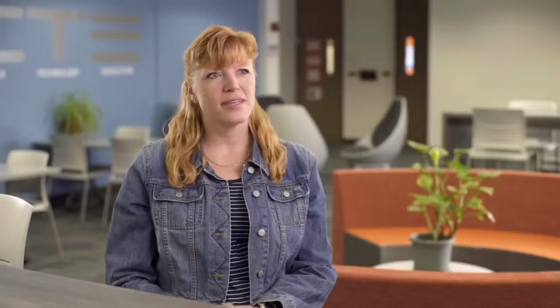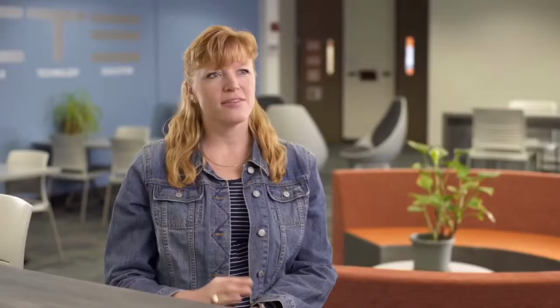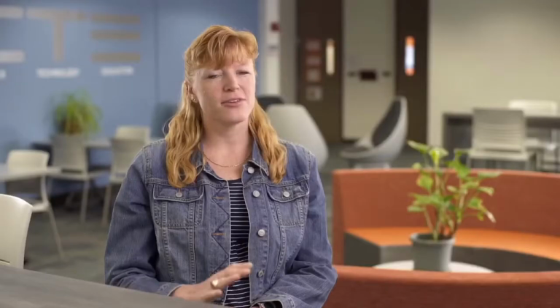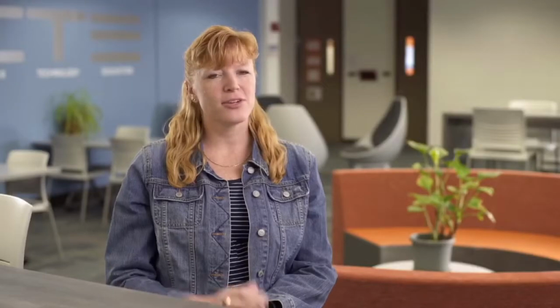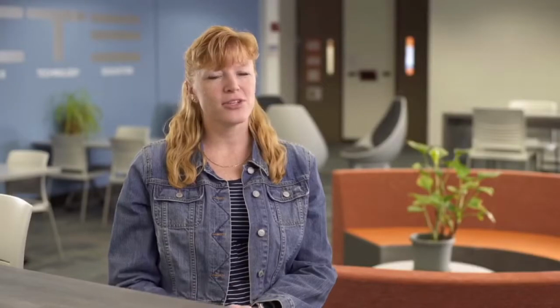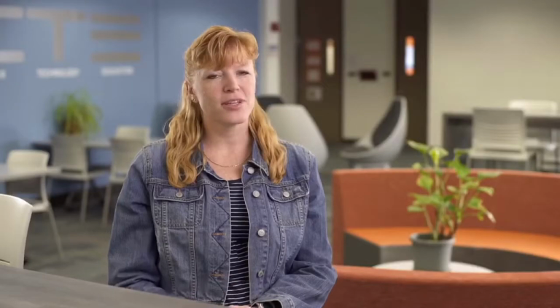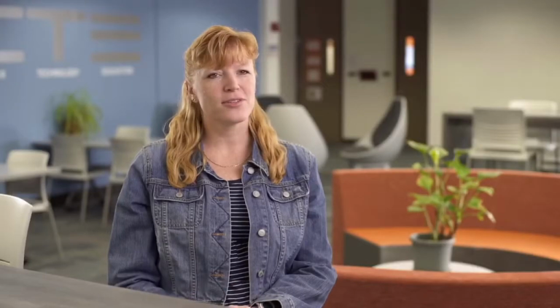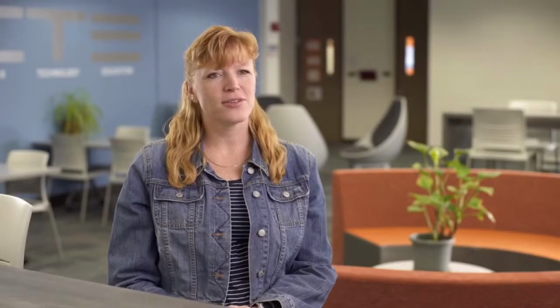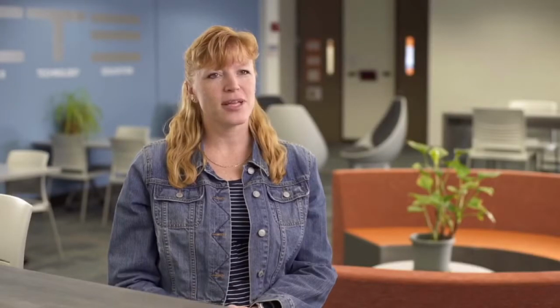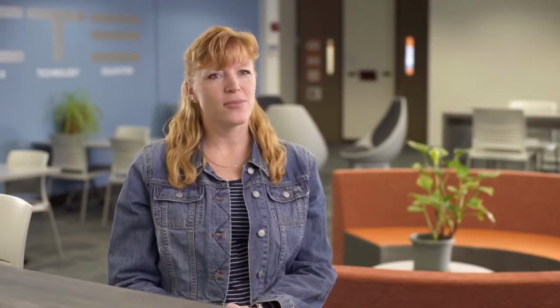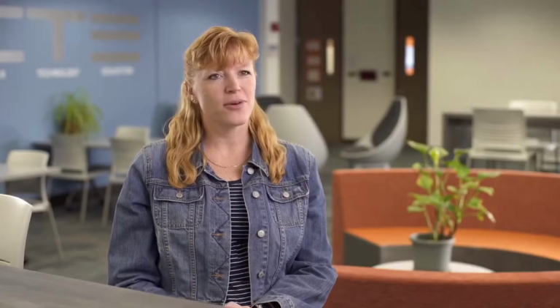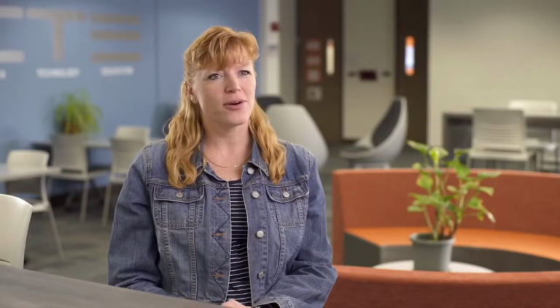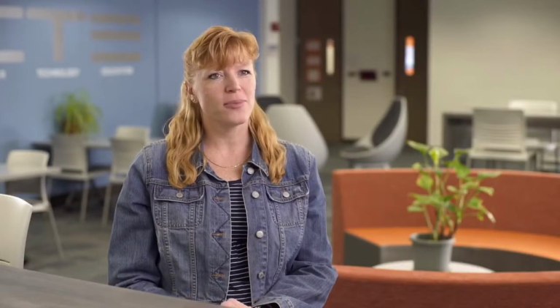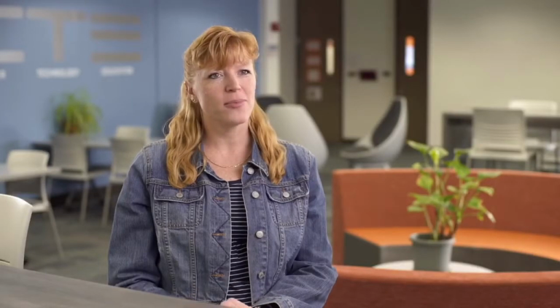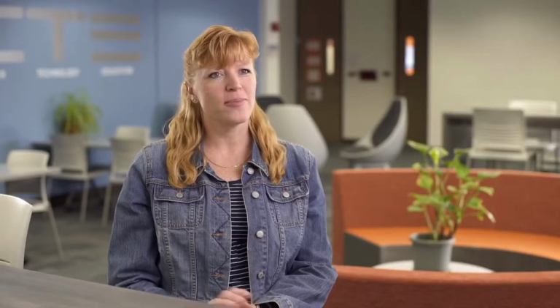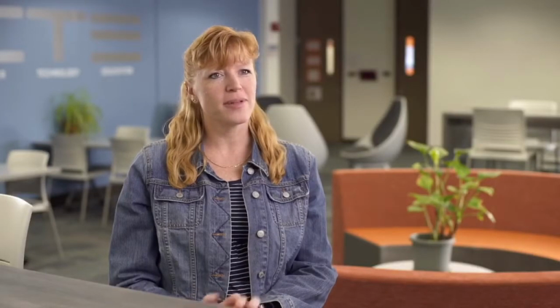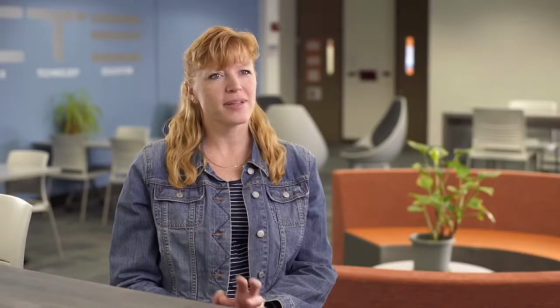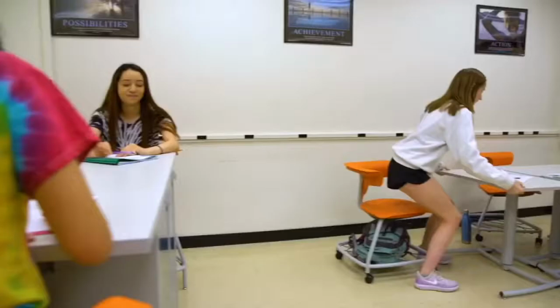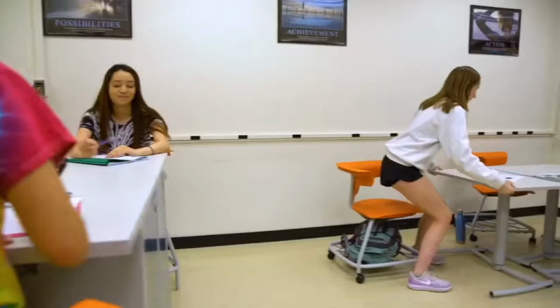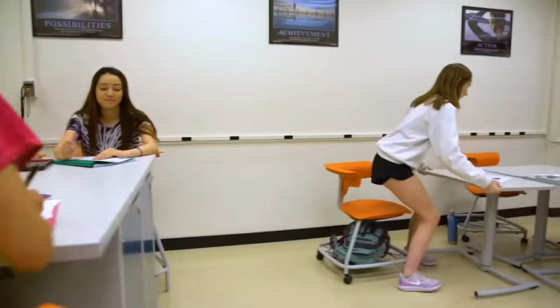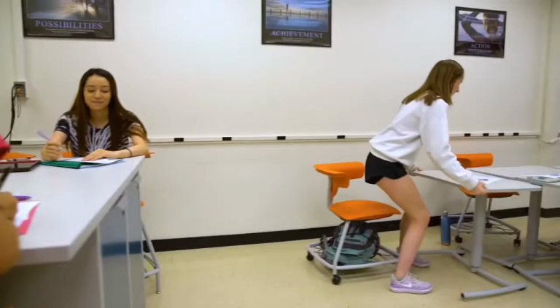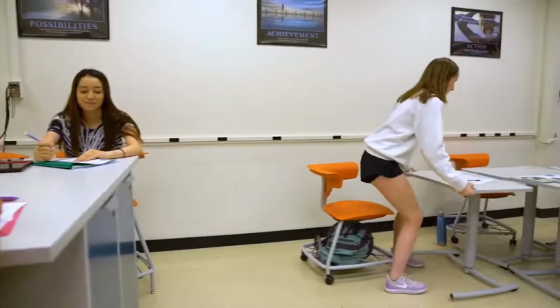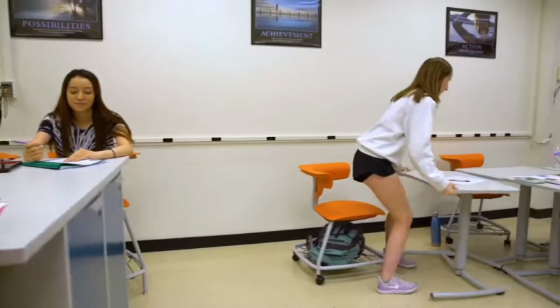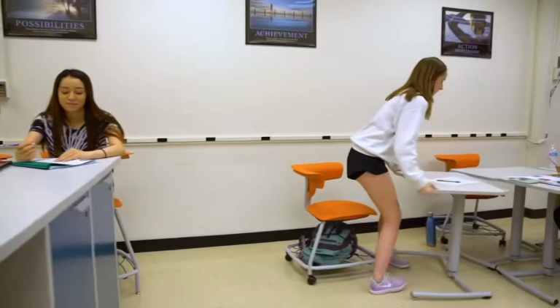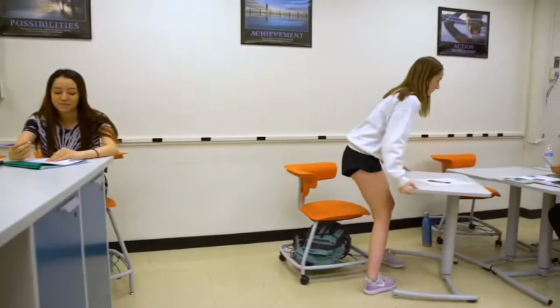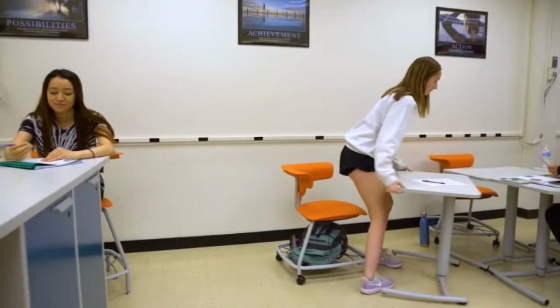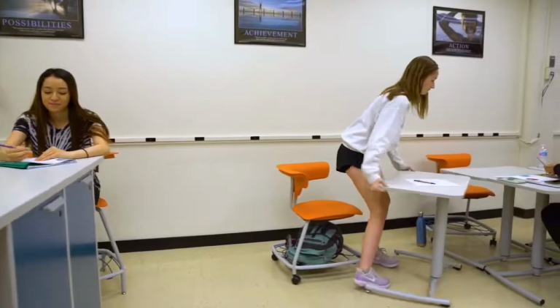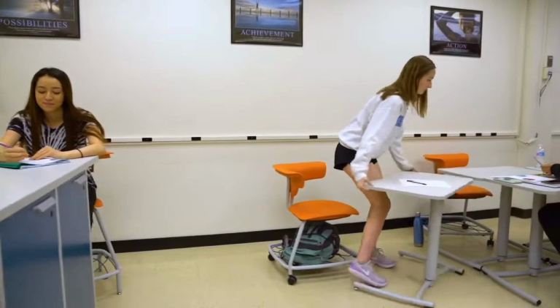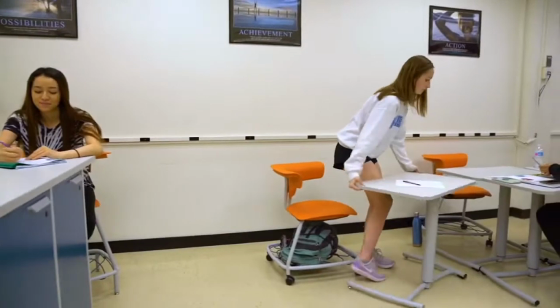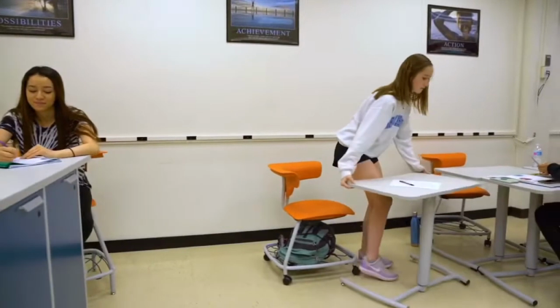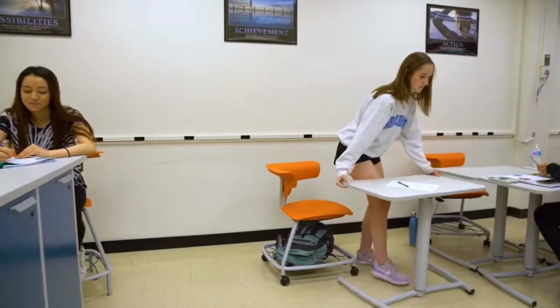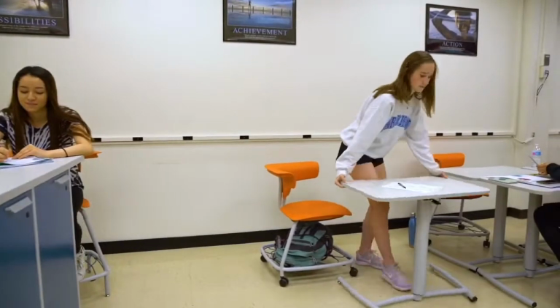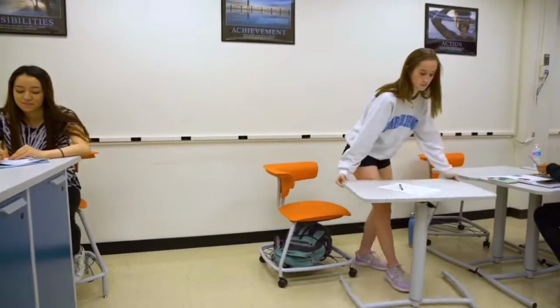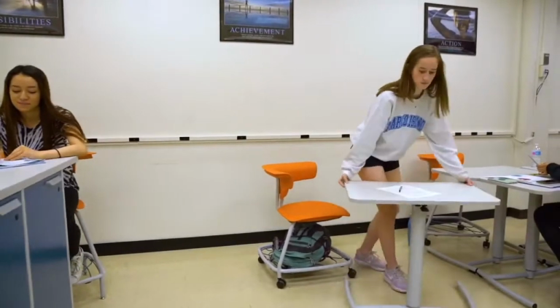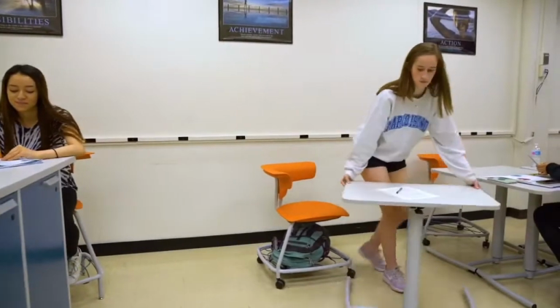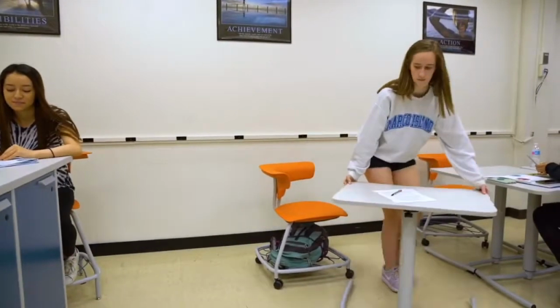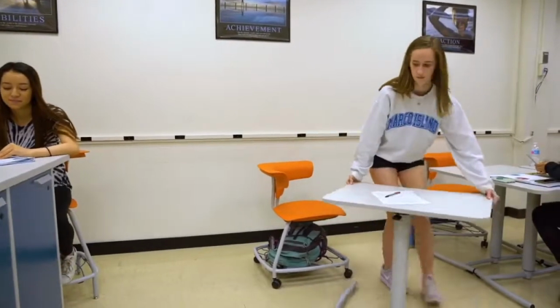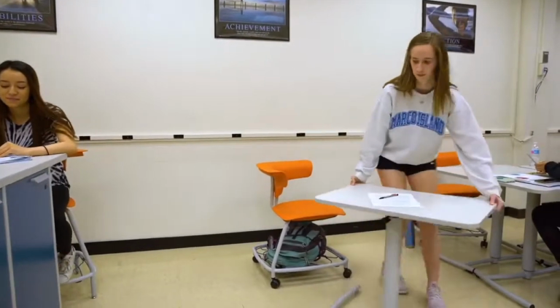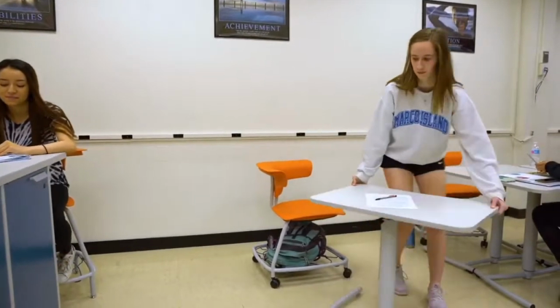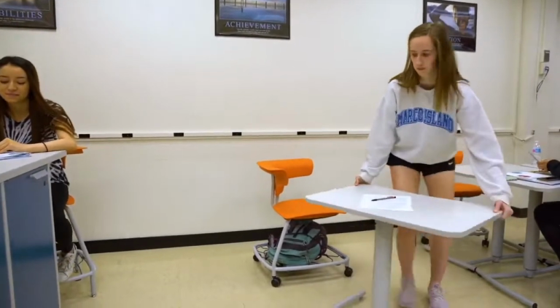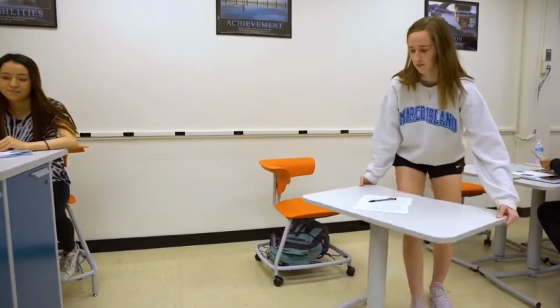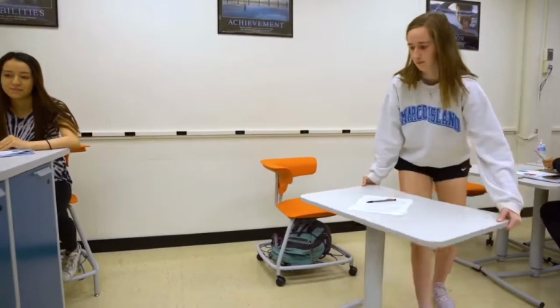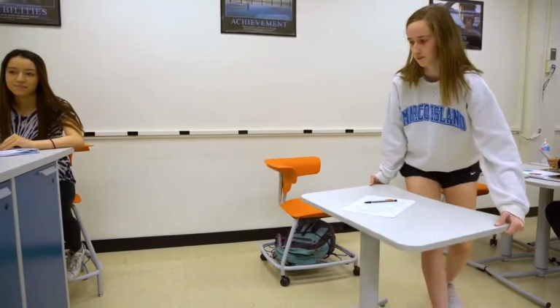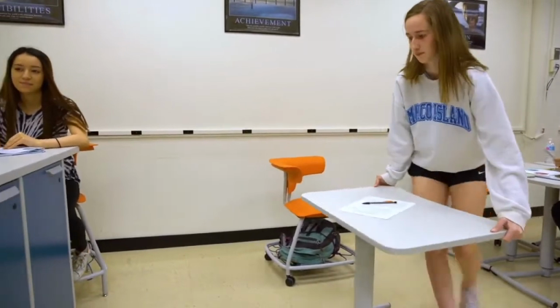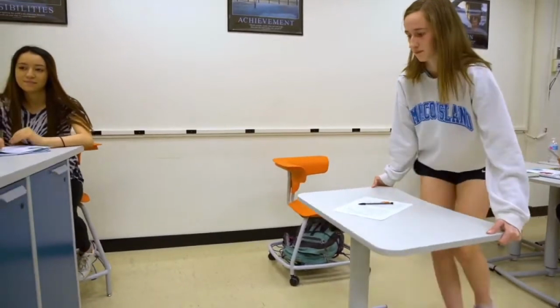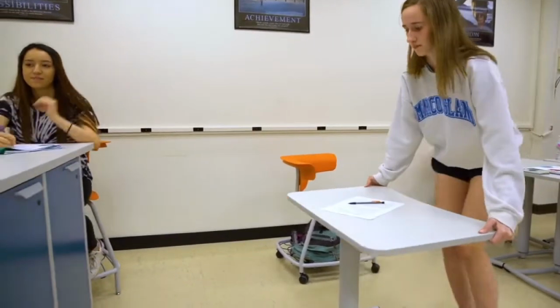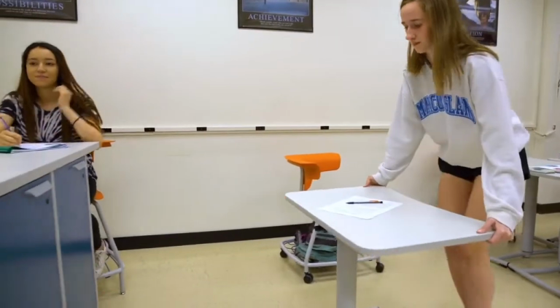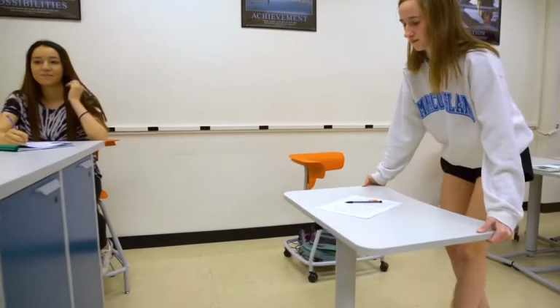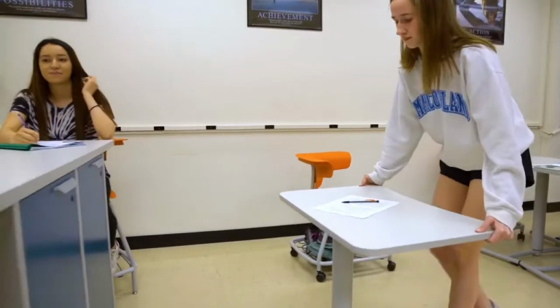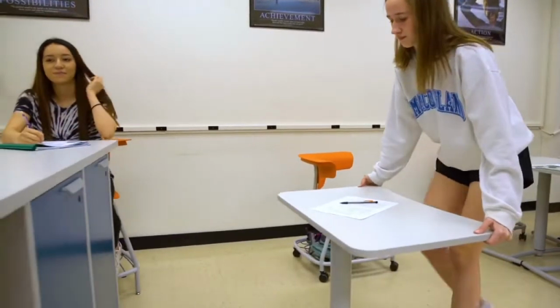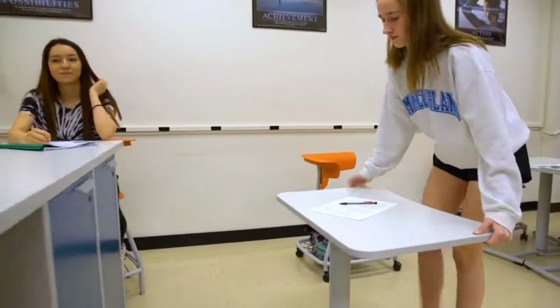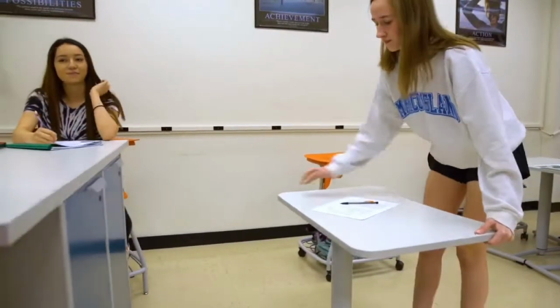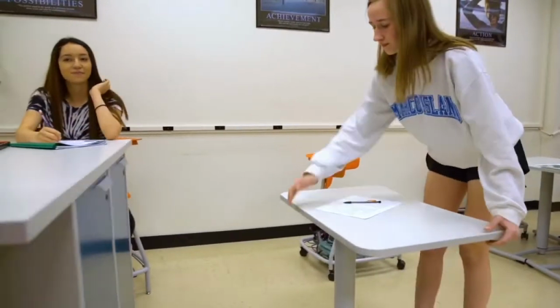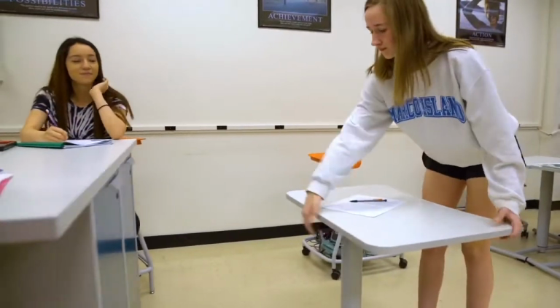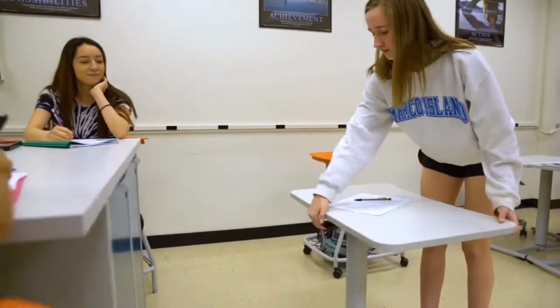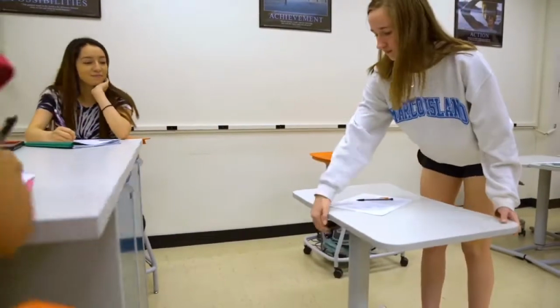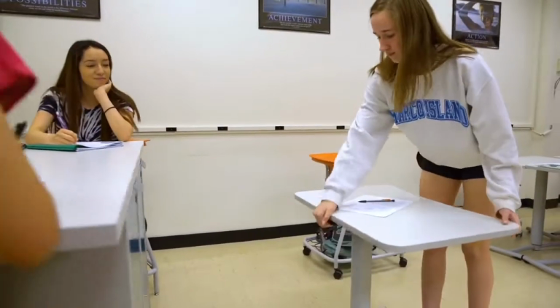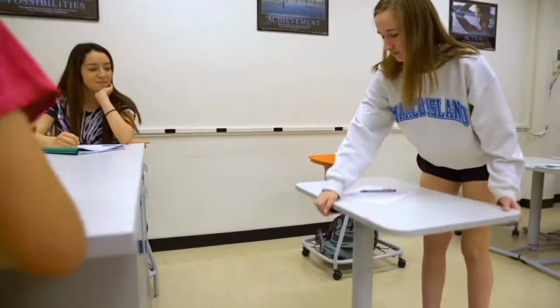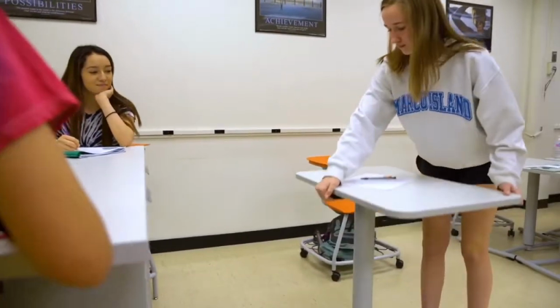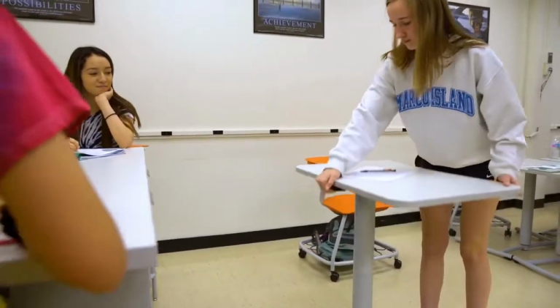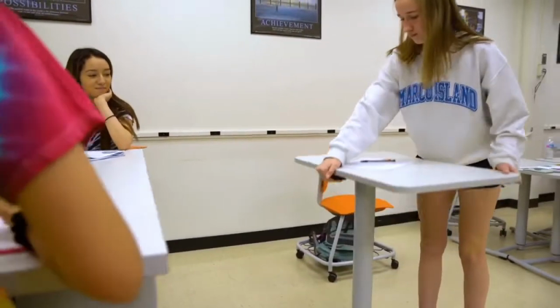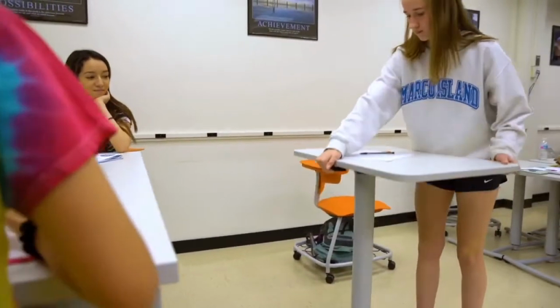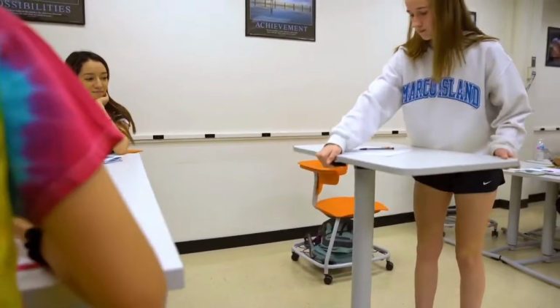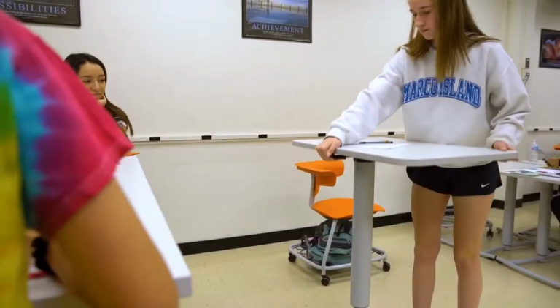The furniture allows for a lot more mobility and moving of the tables — pods of two, groups of three, that kind of thing.